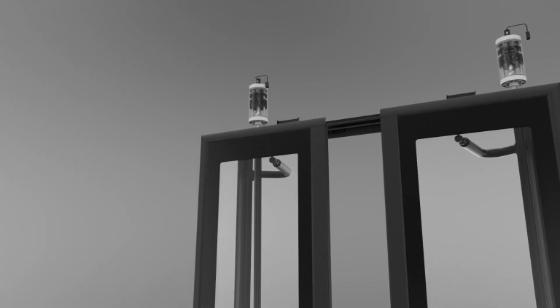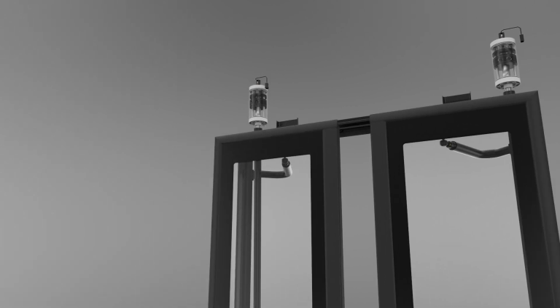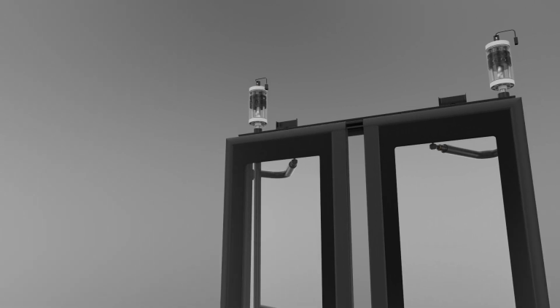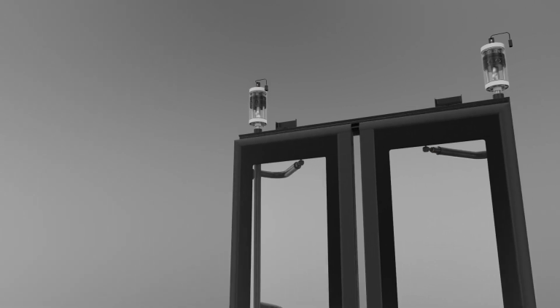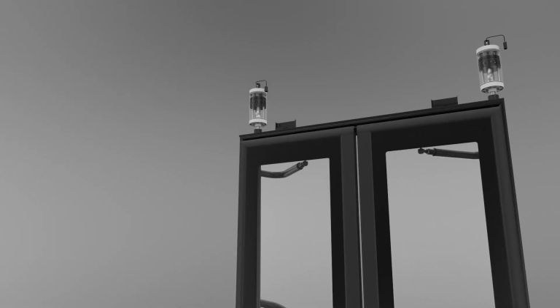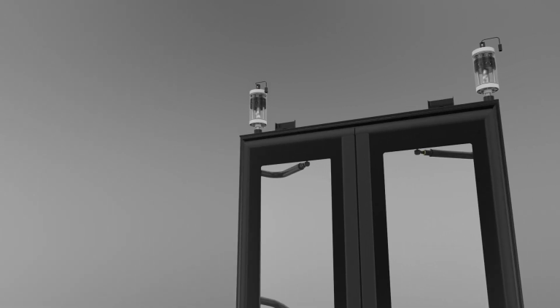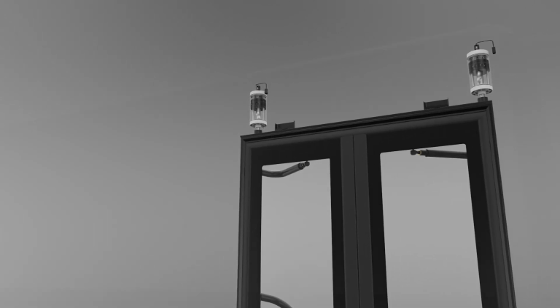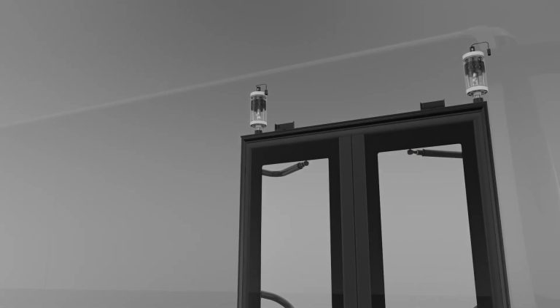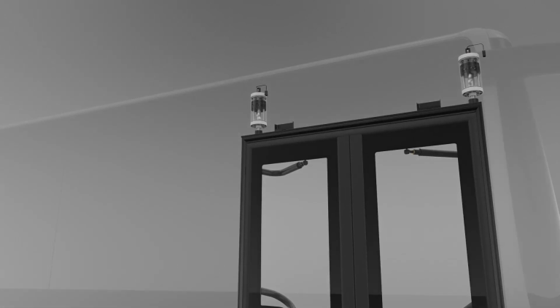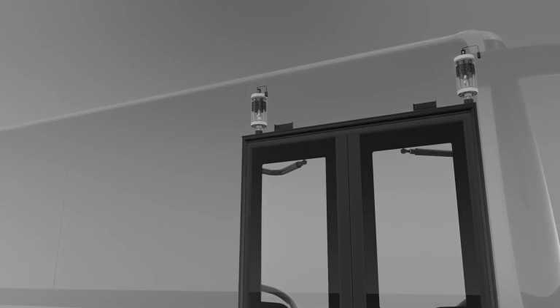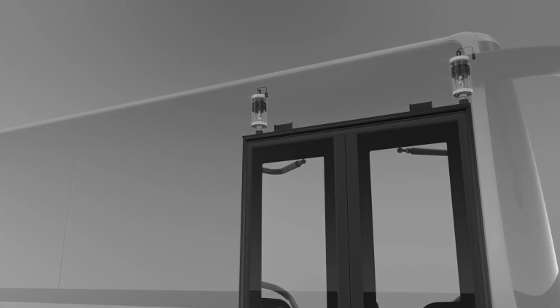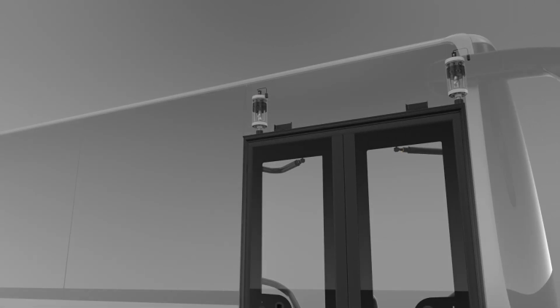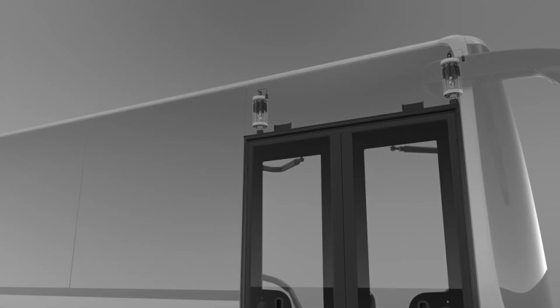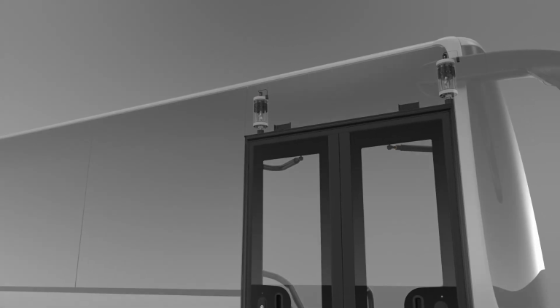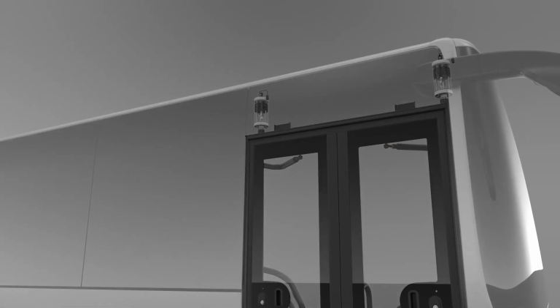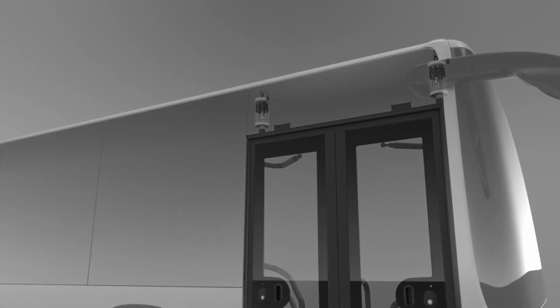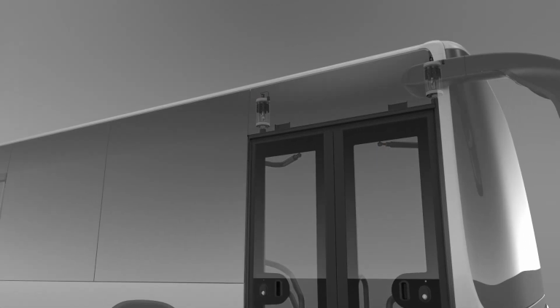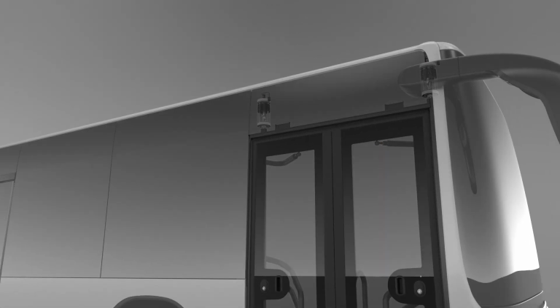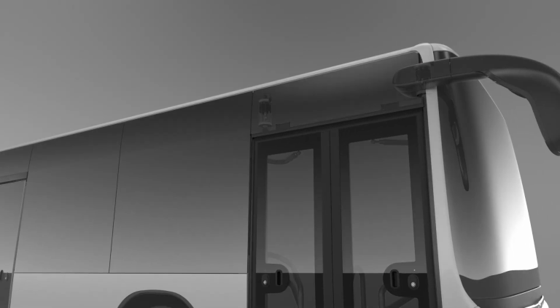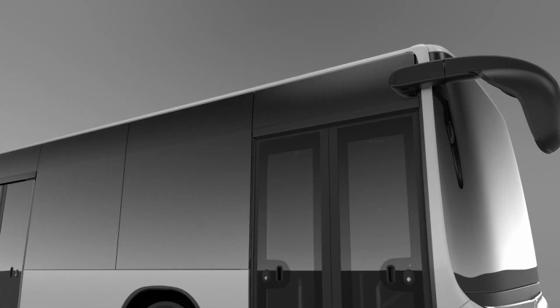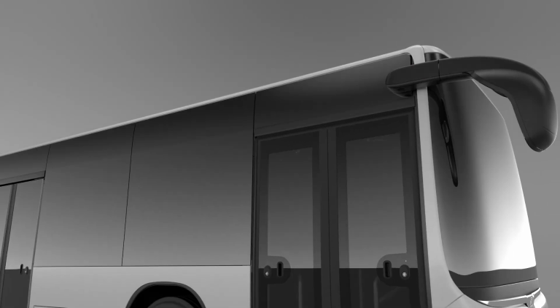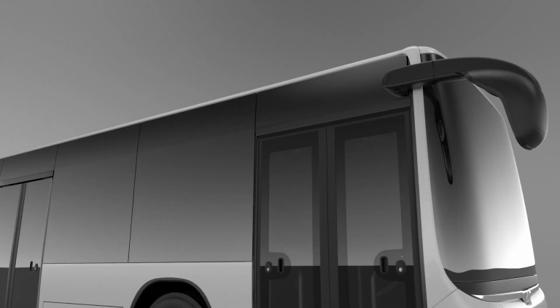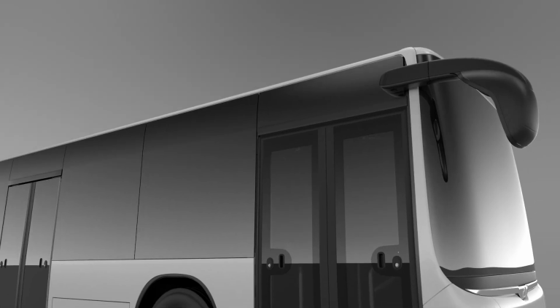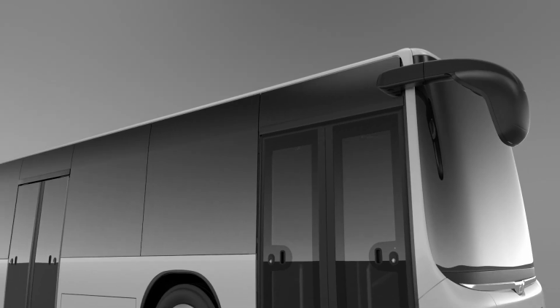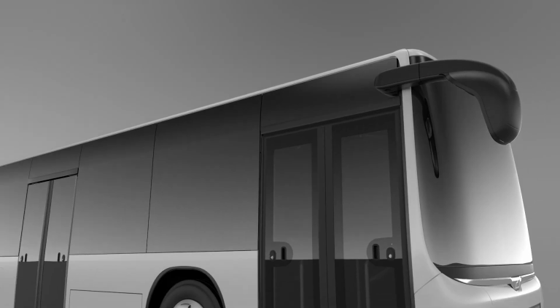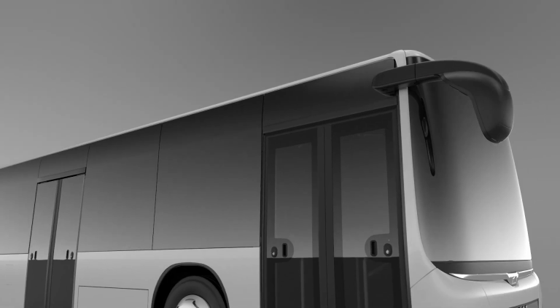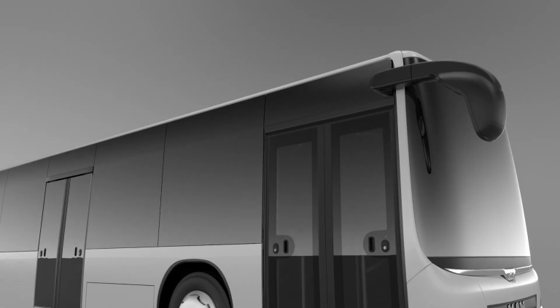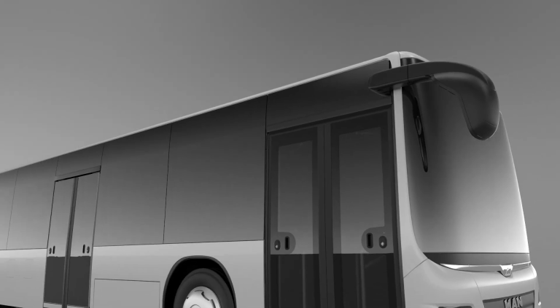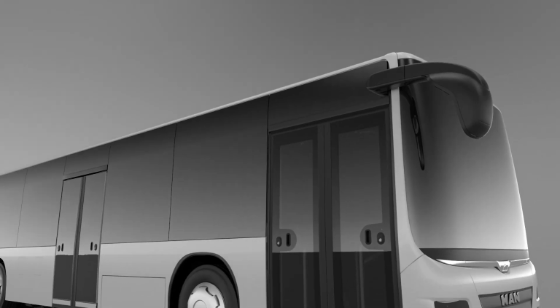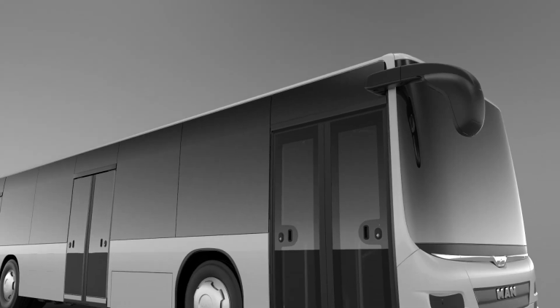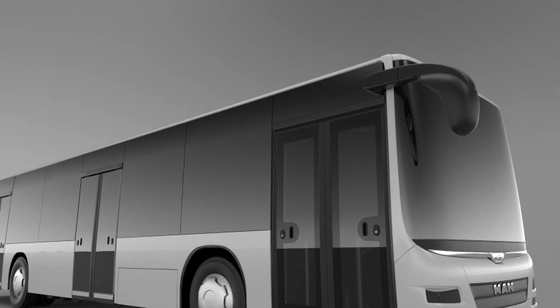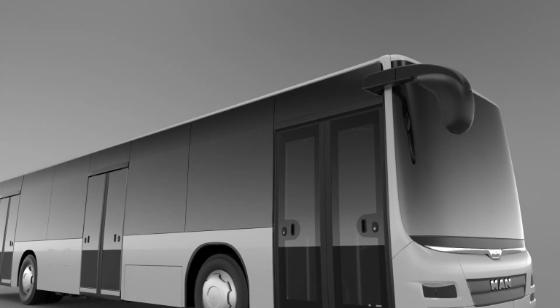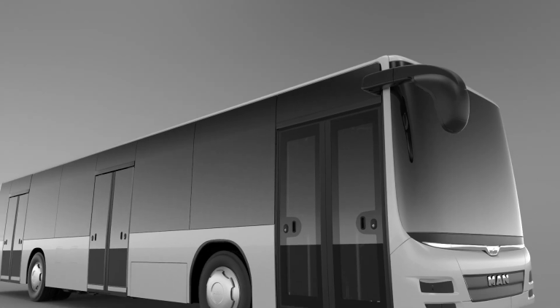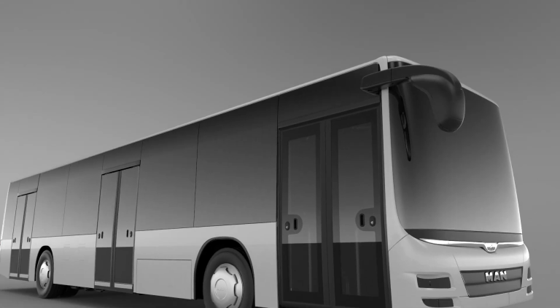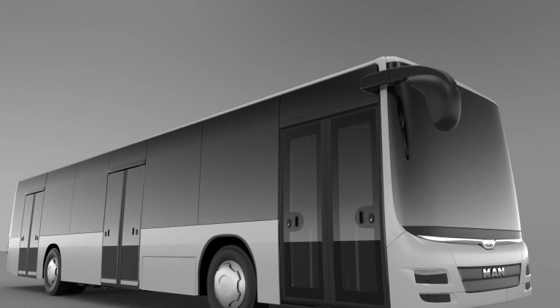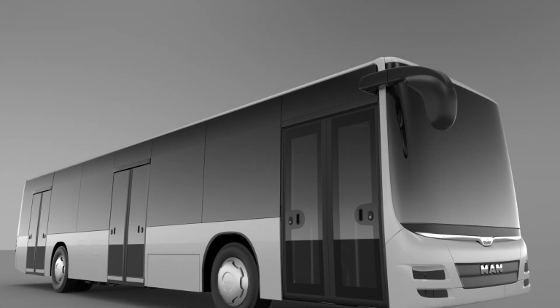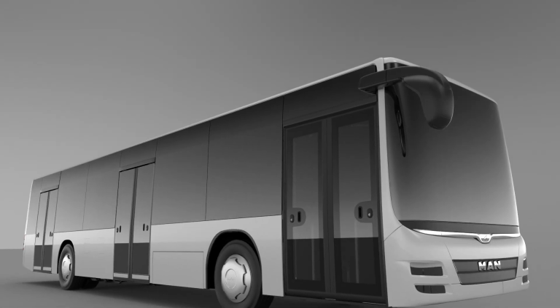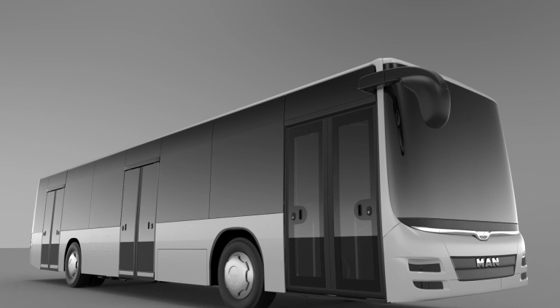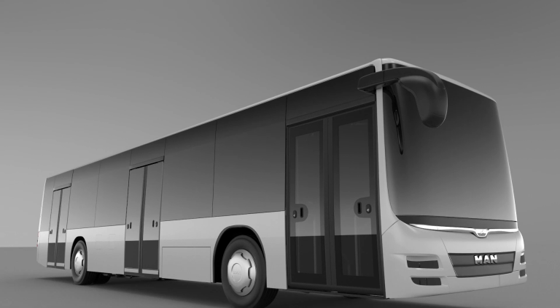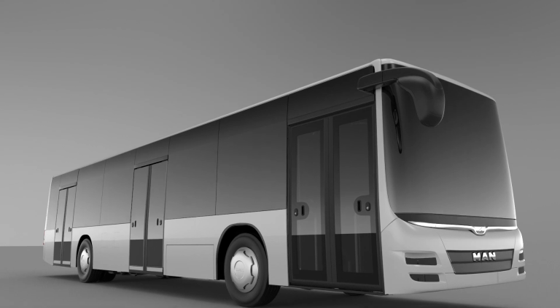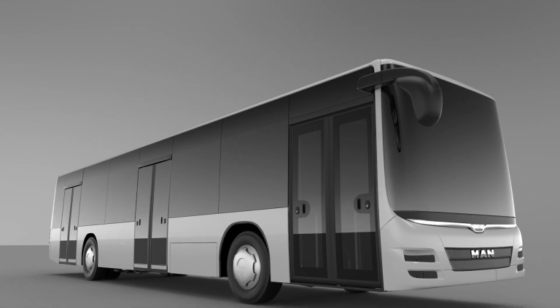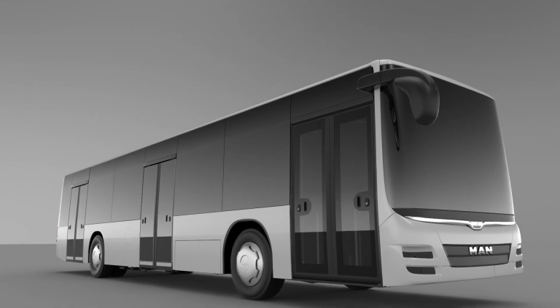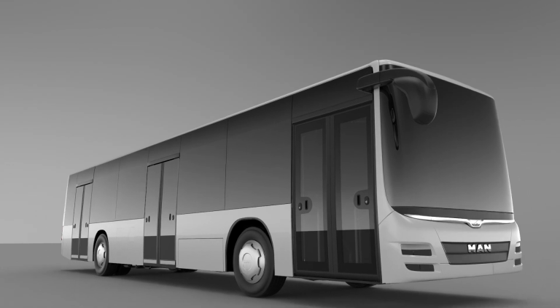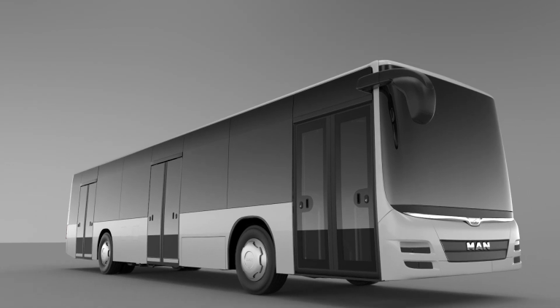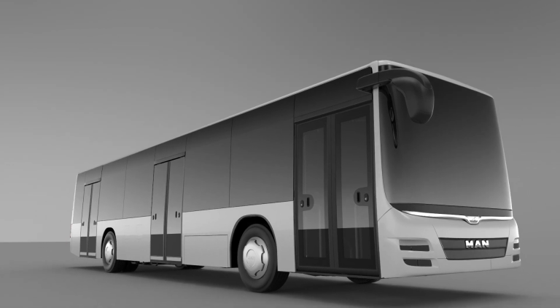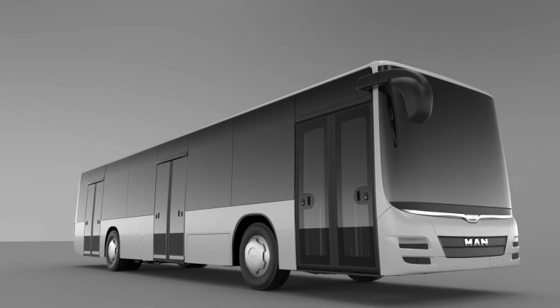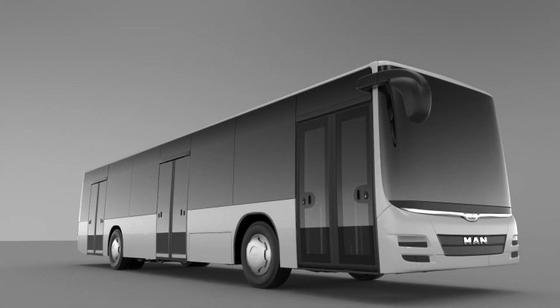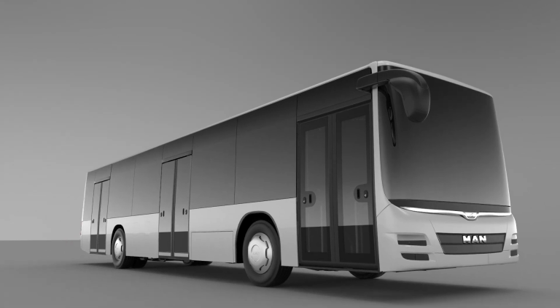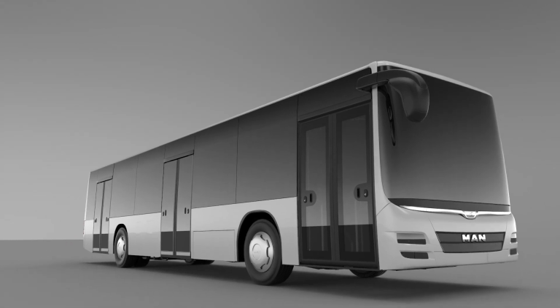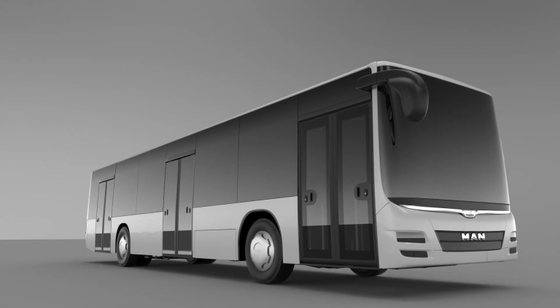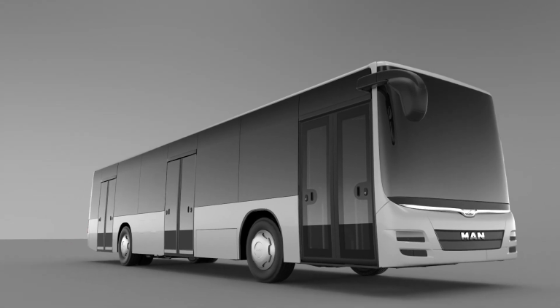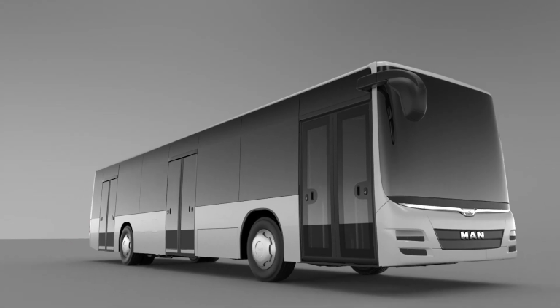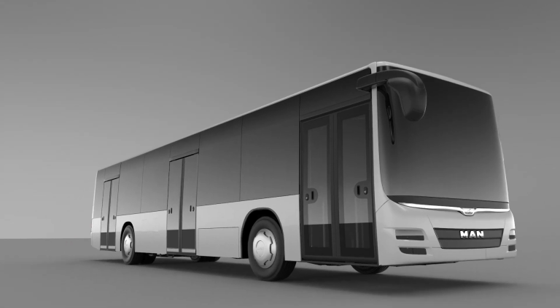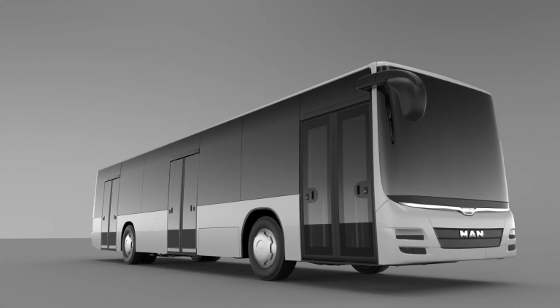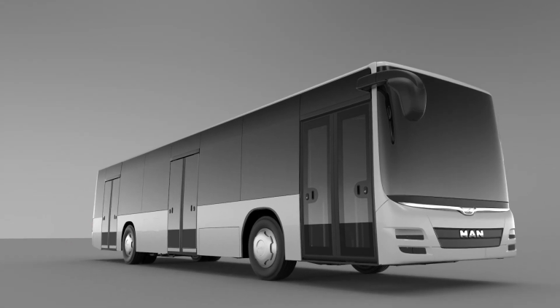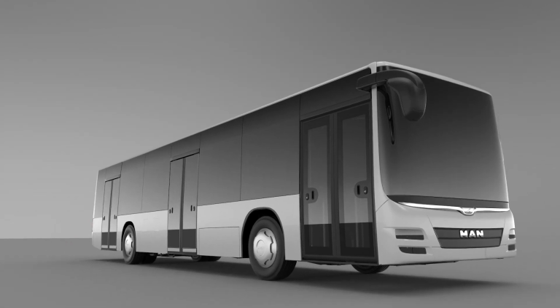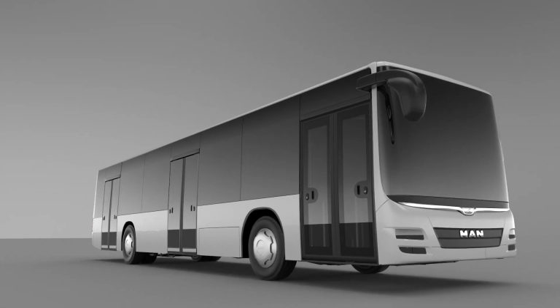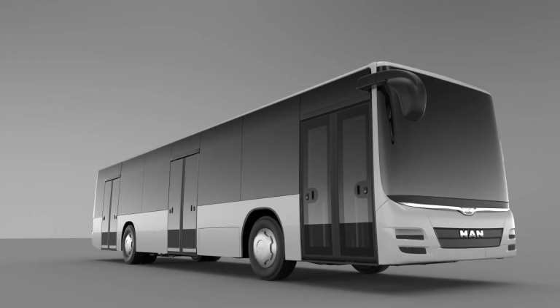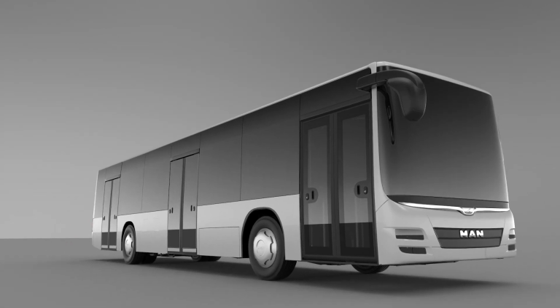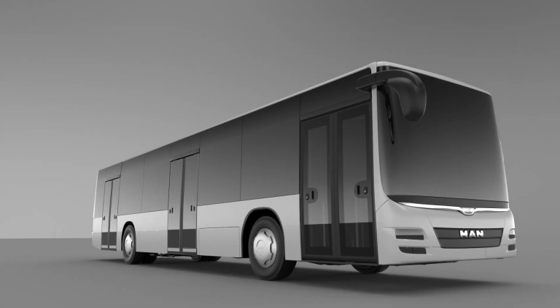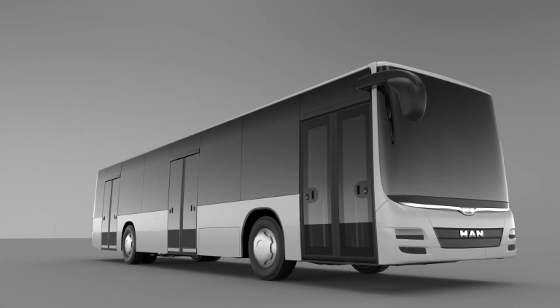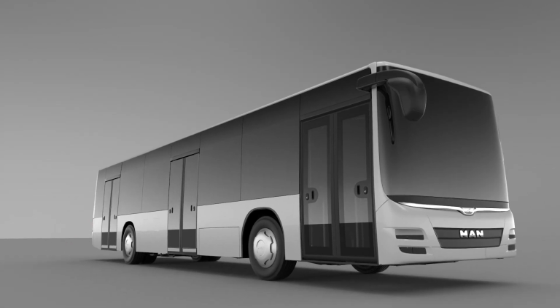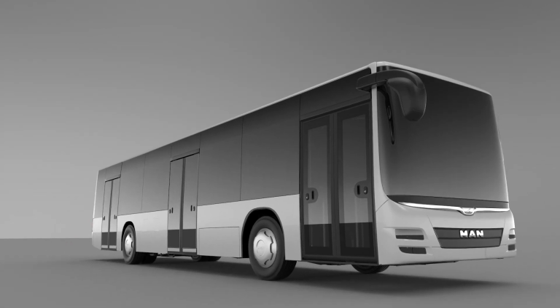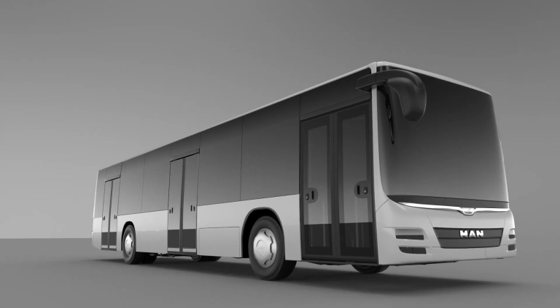The door systems for MAN city buses: simplified design, versatile and functionally reliable.